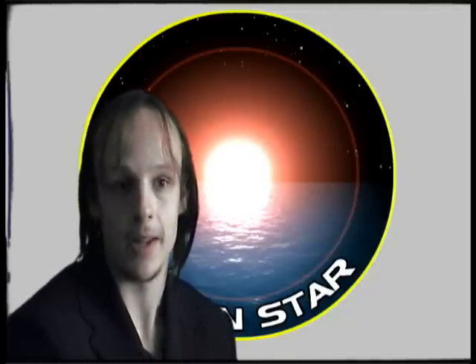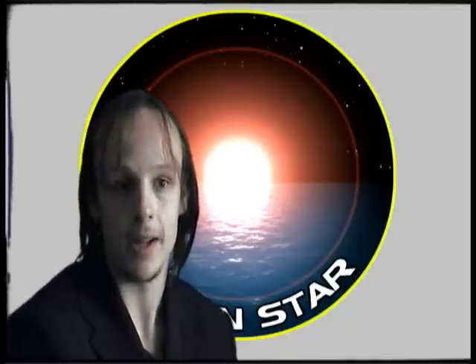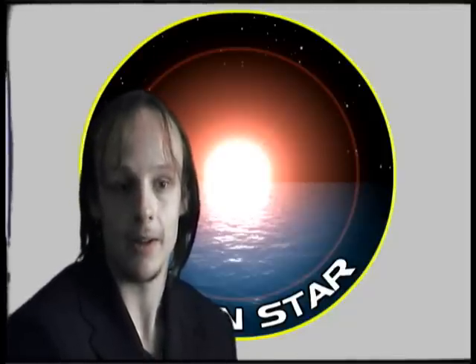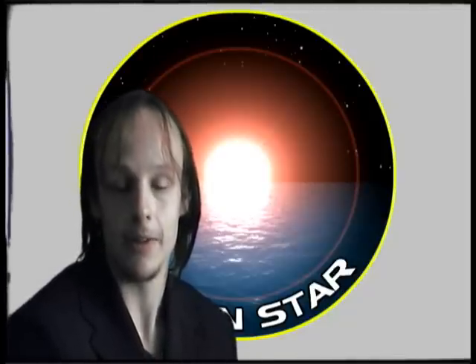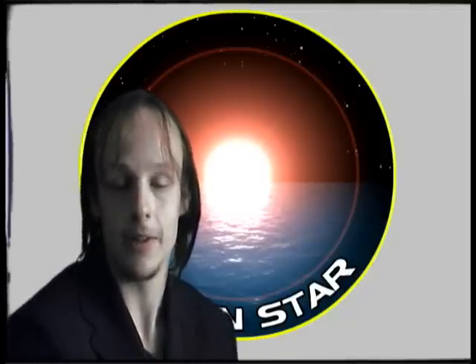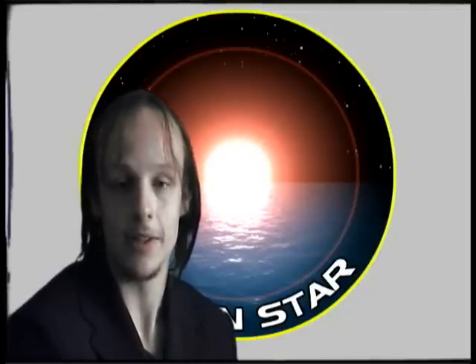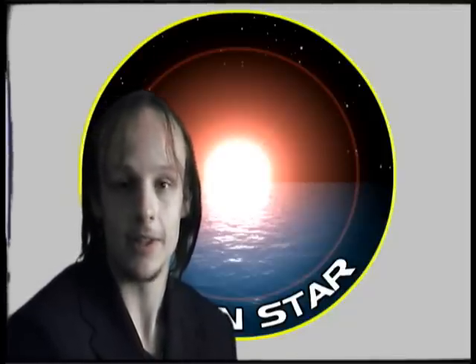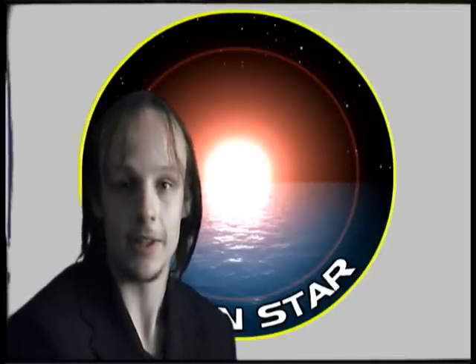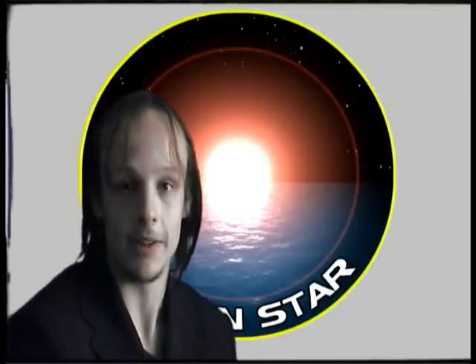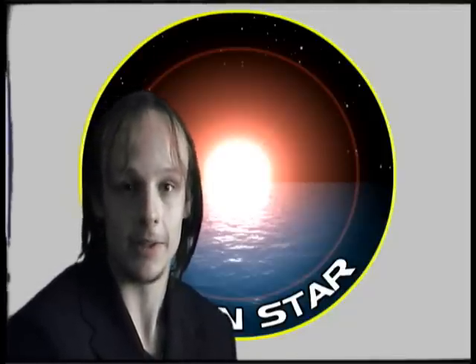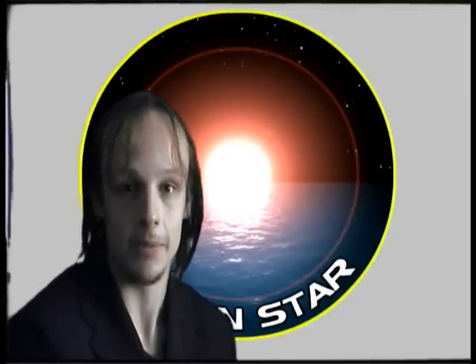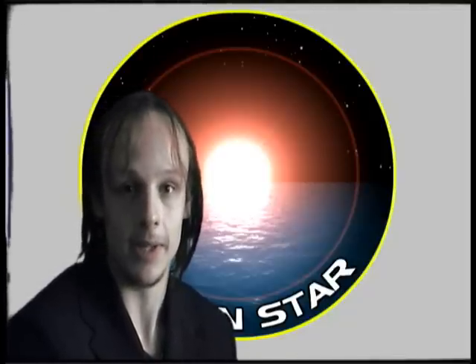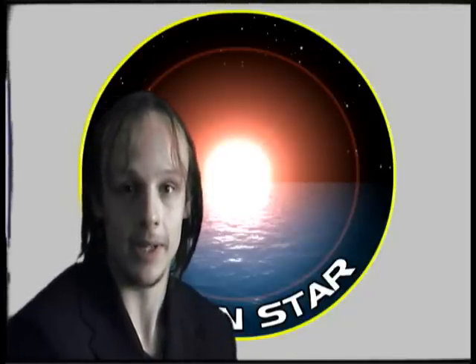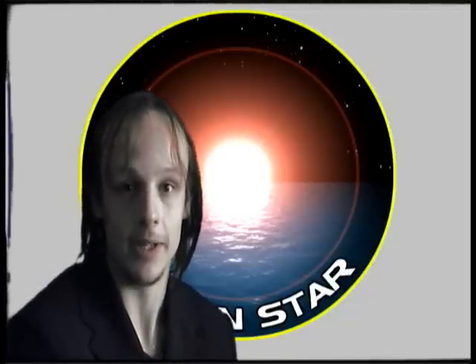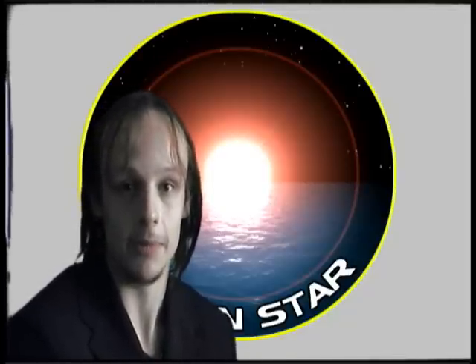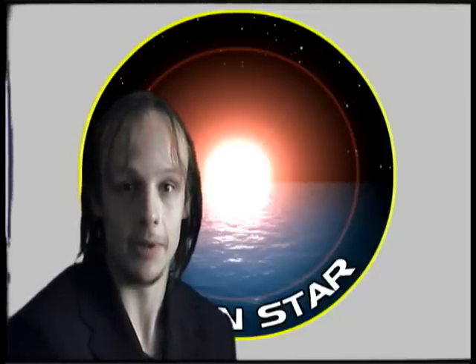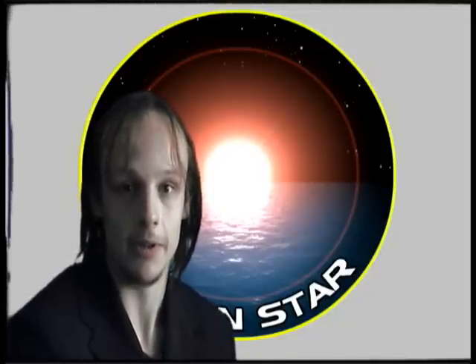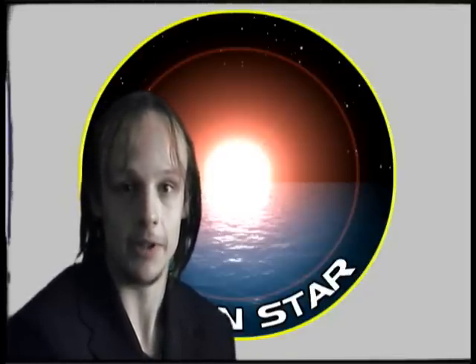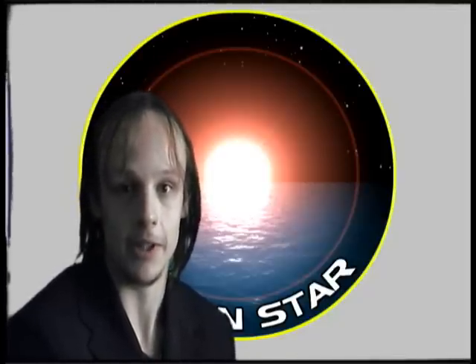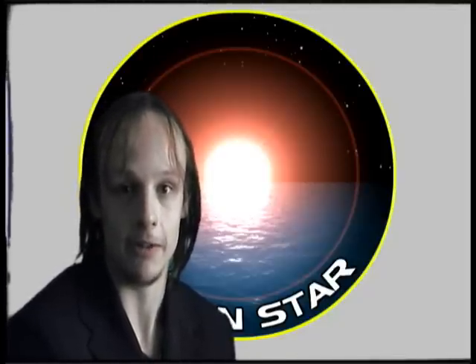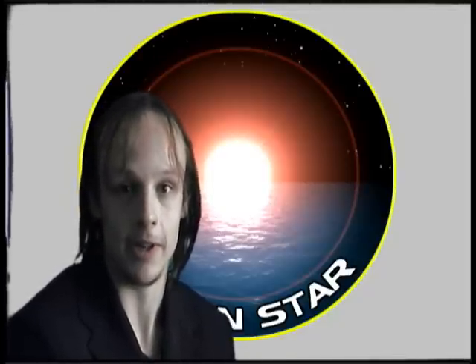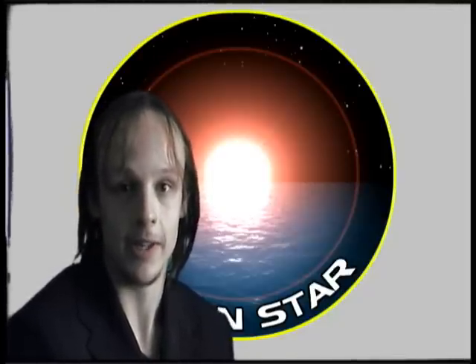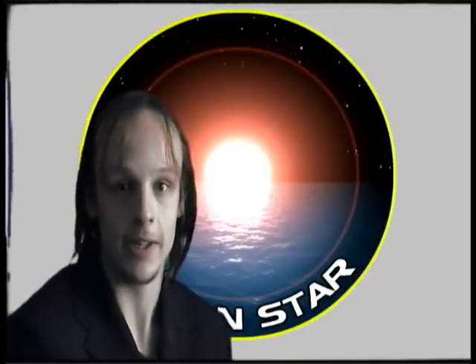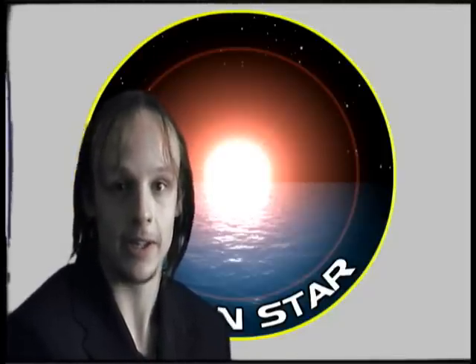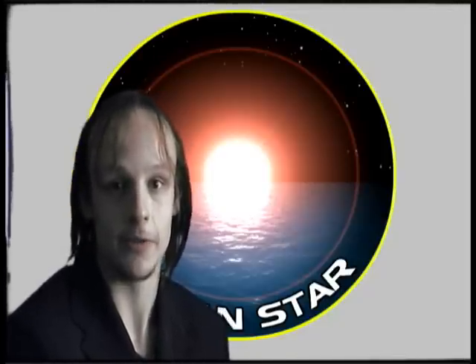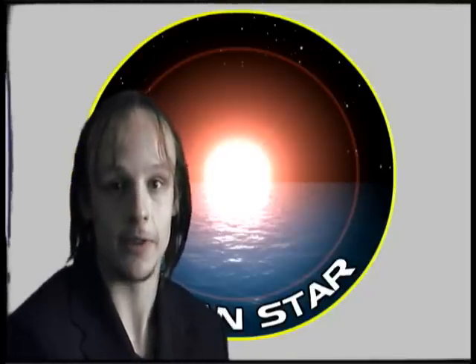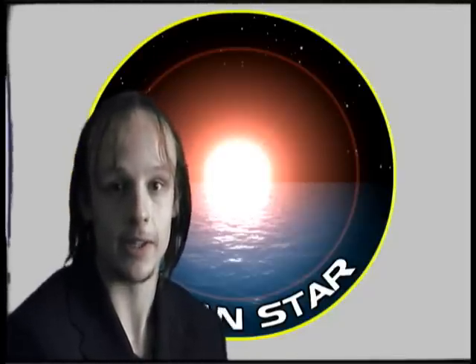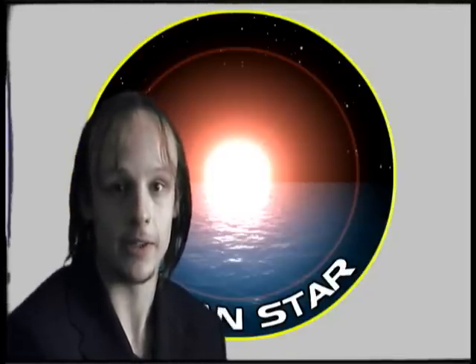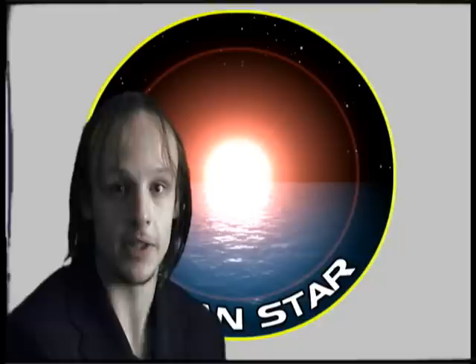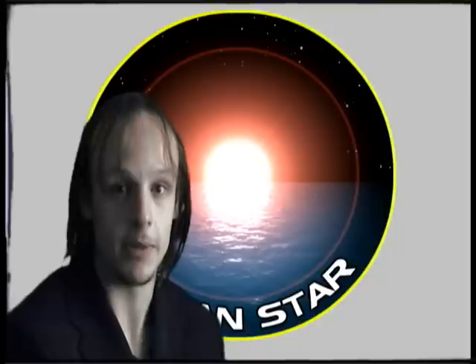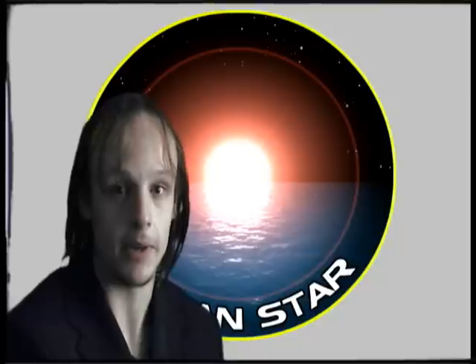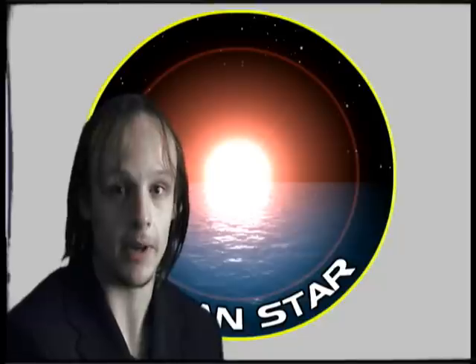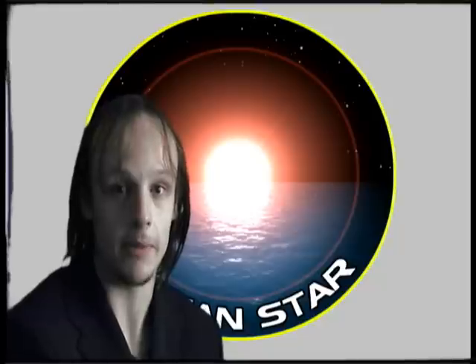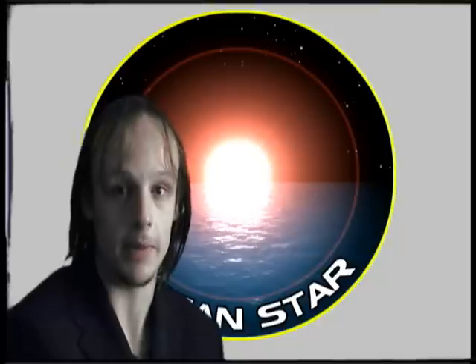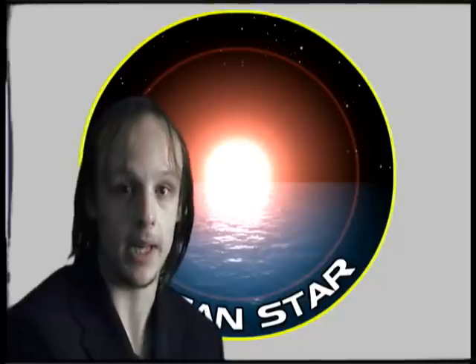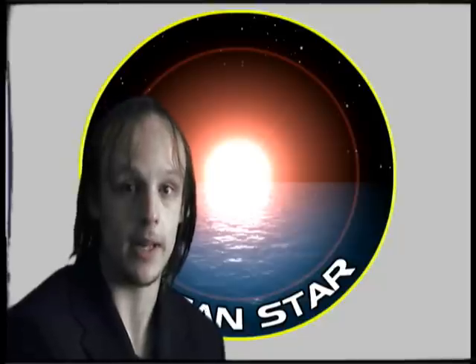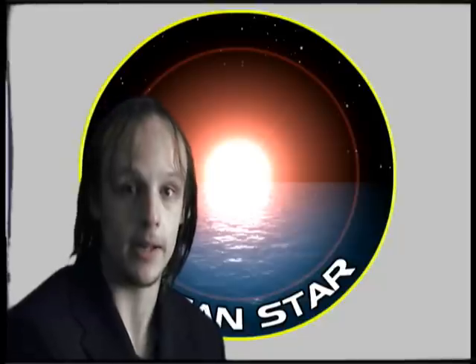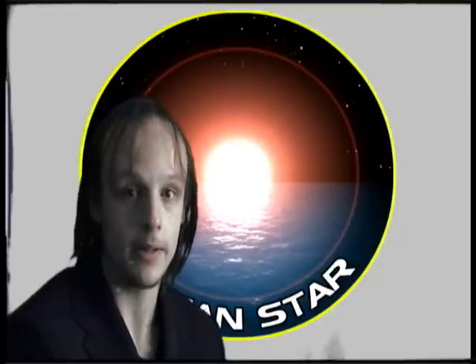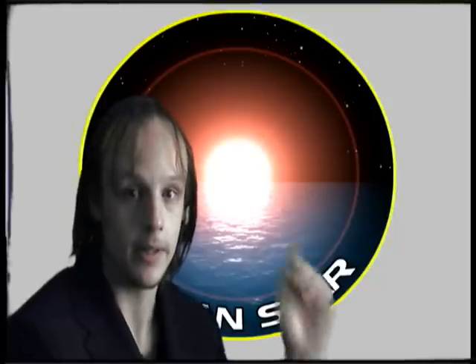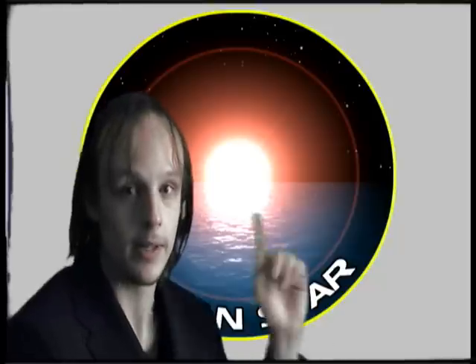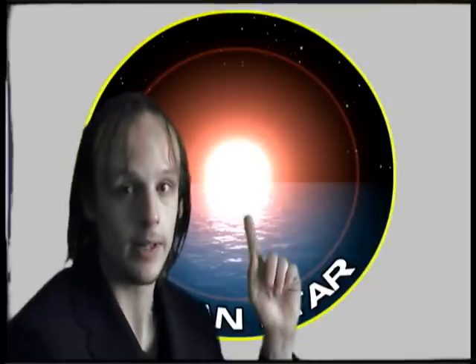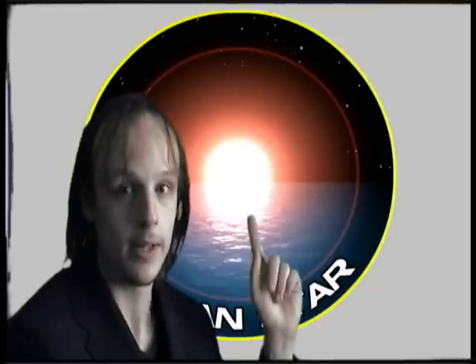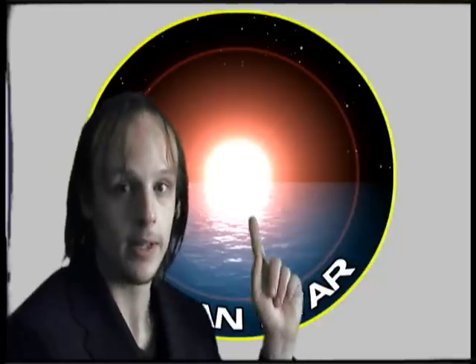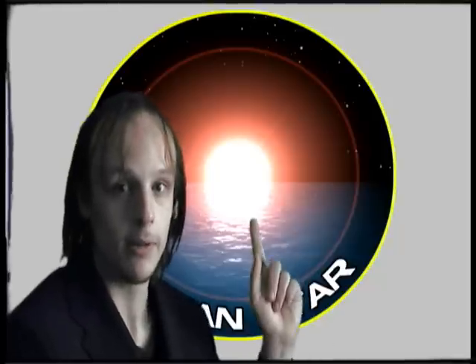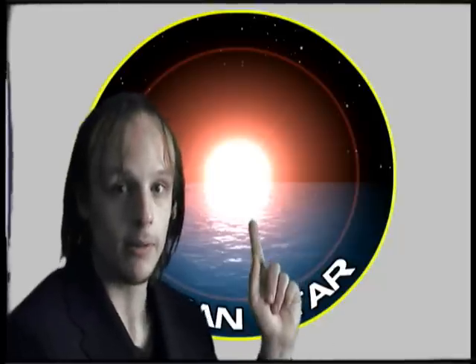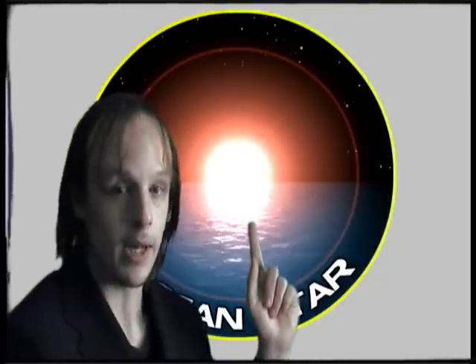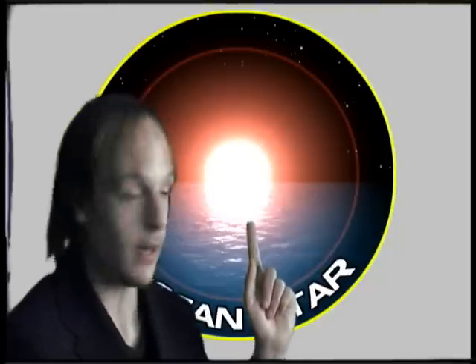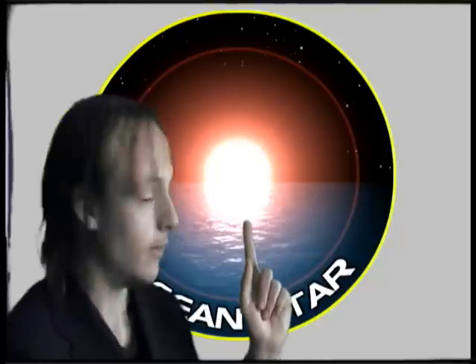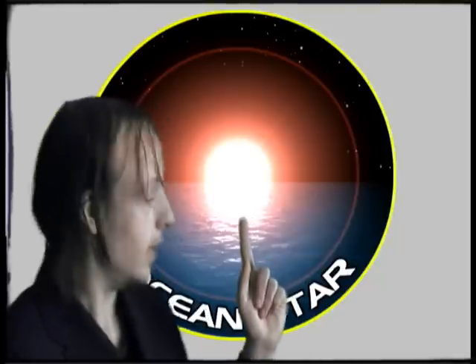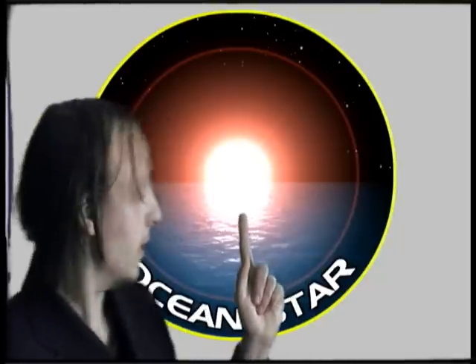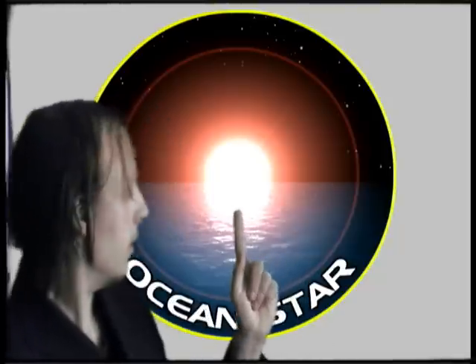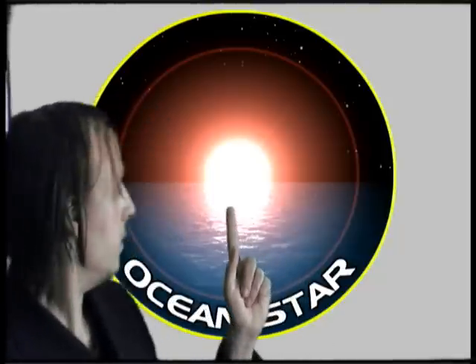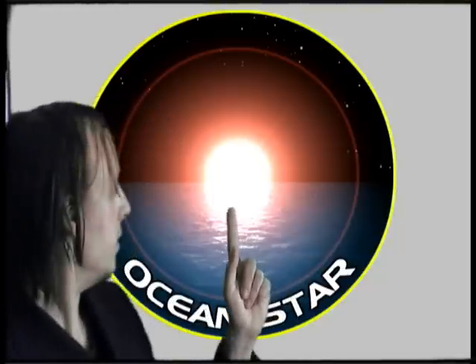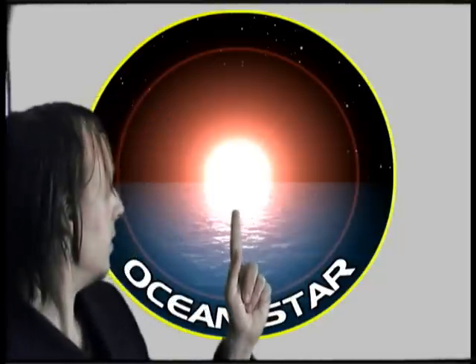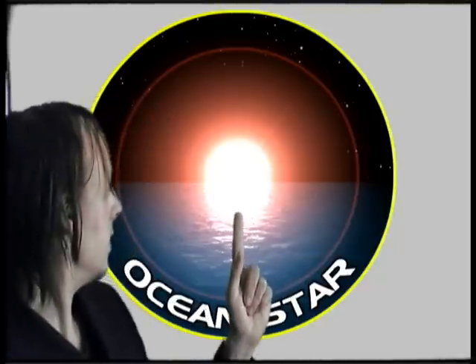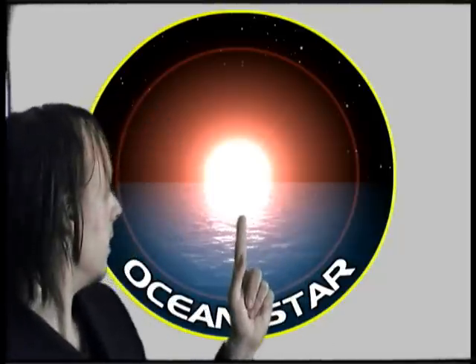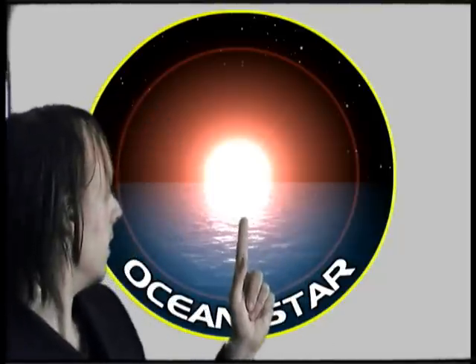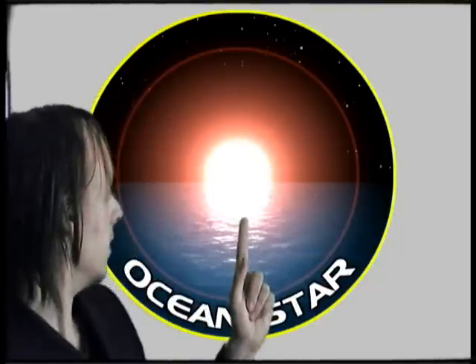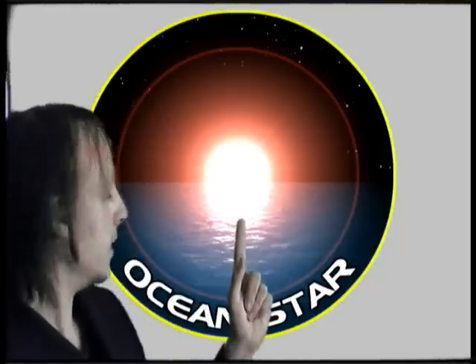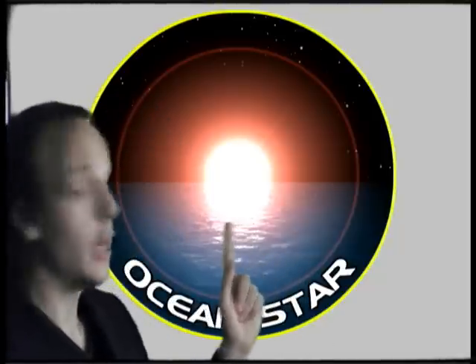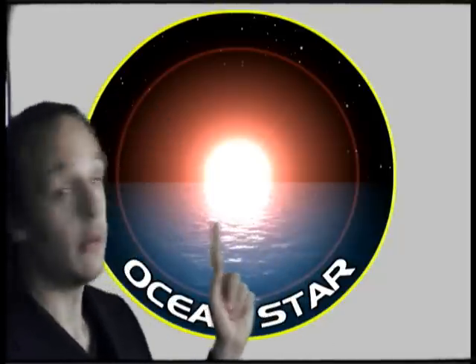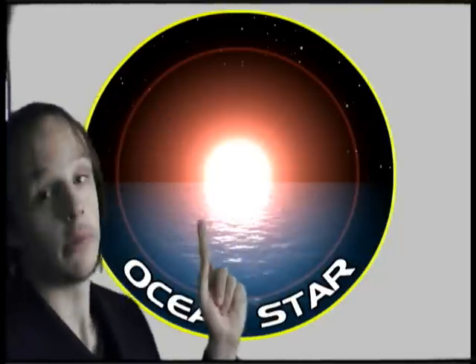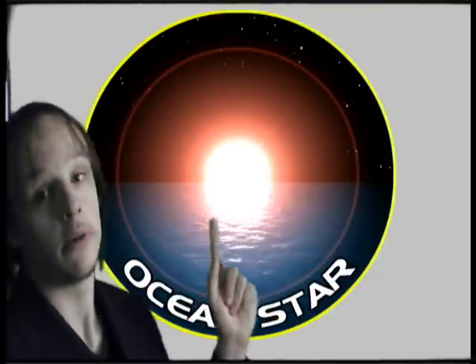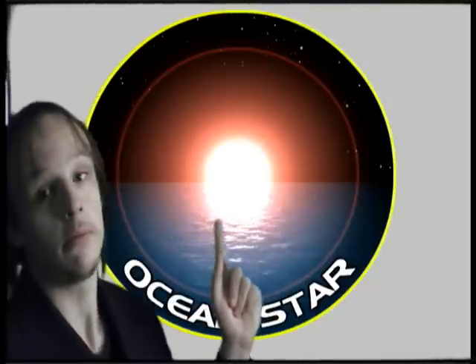A lot of this is going to be computer generated. As a natural factor, you can see behind me here we have the Ocean Star's emblem.